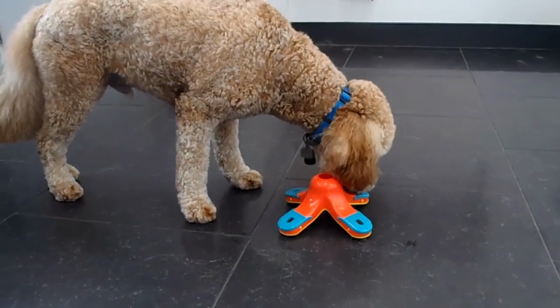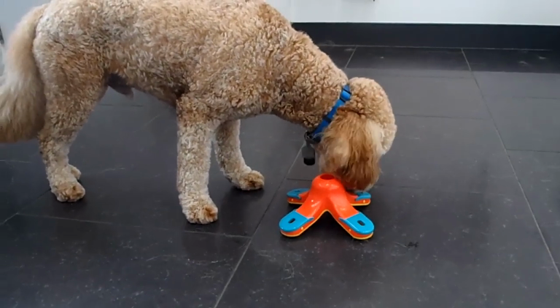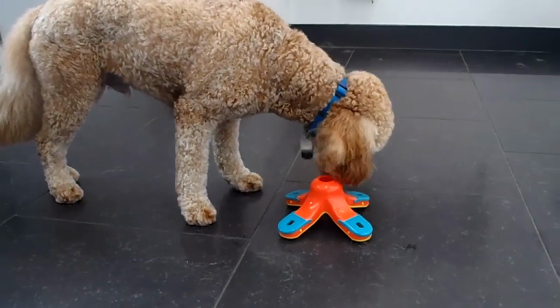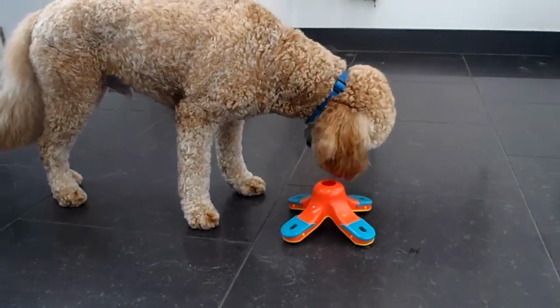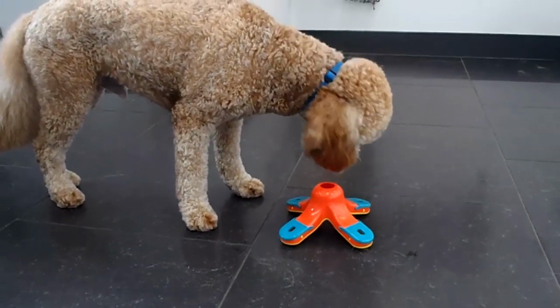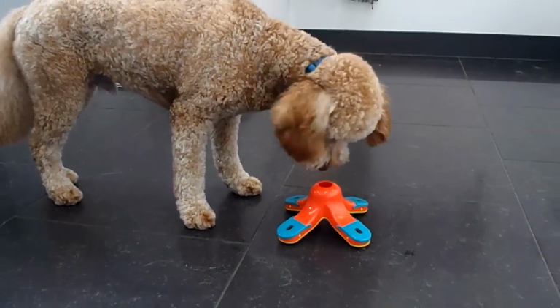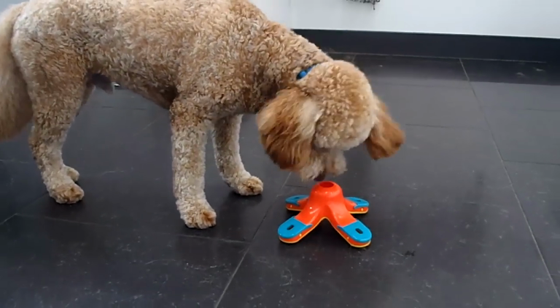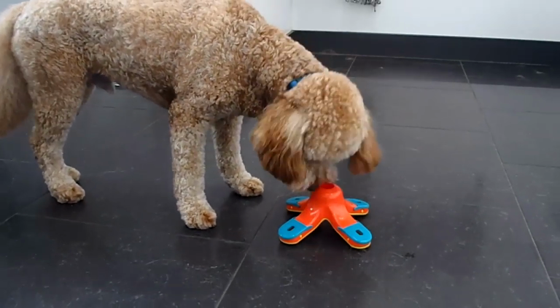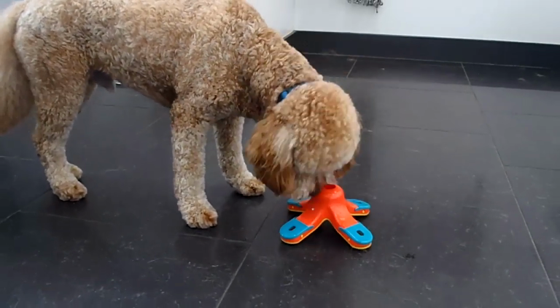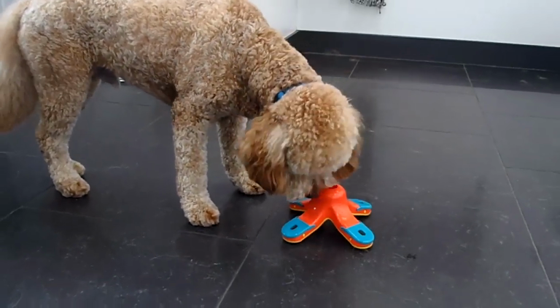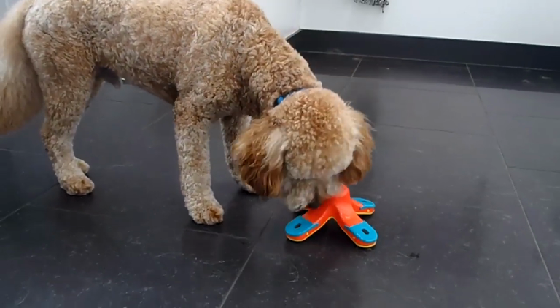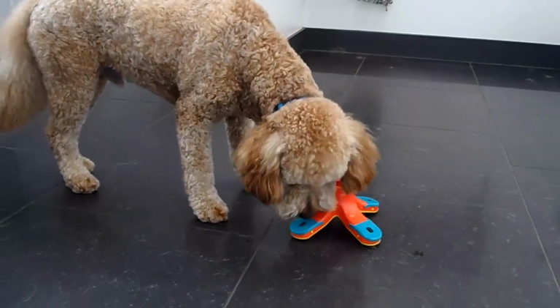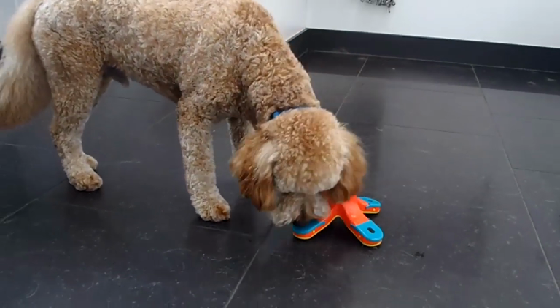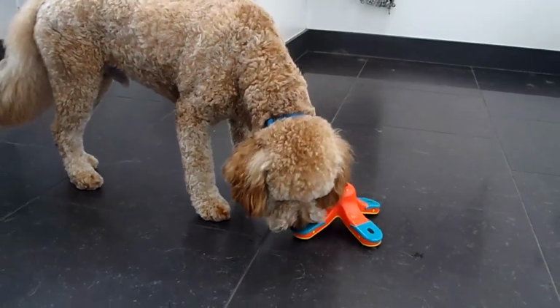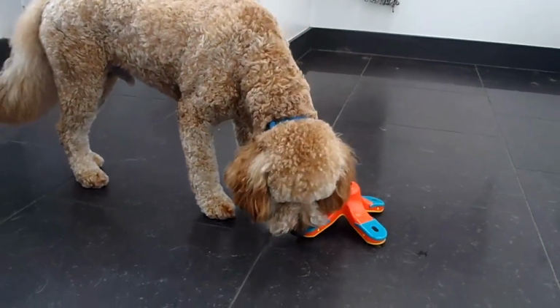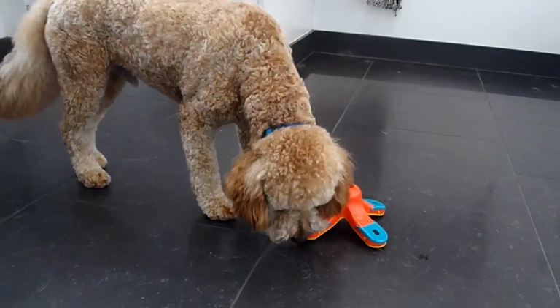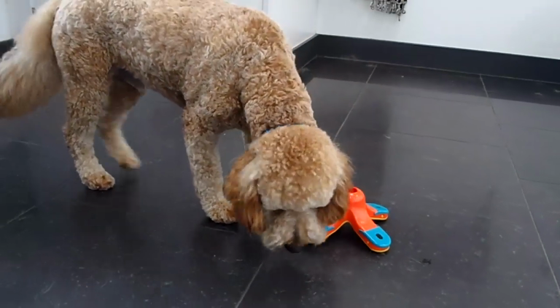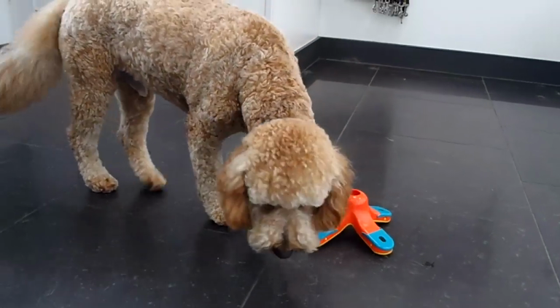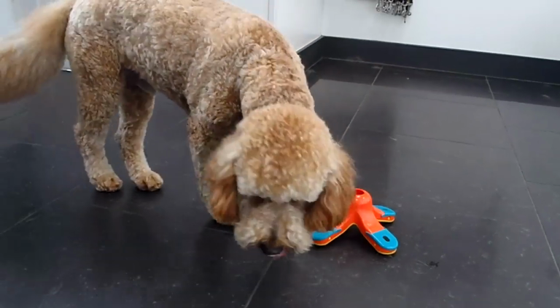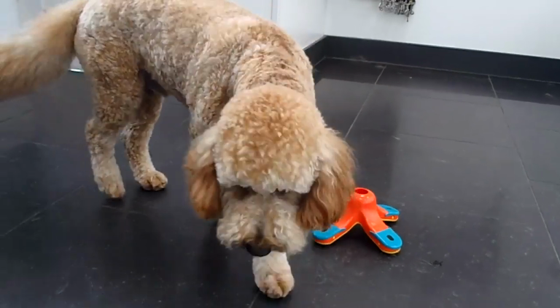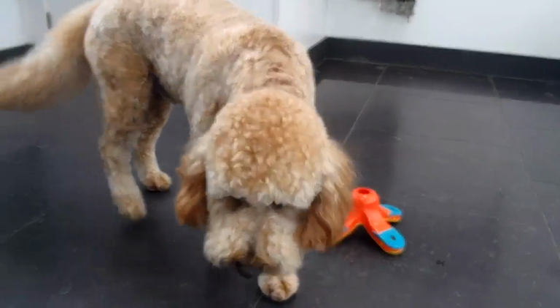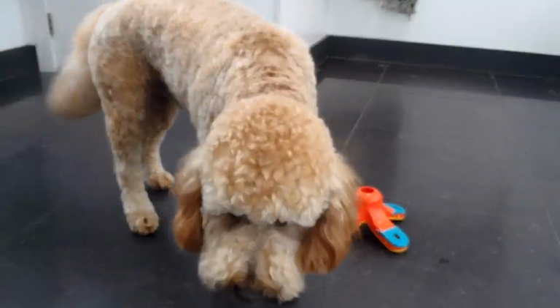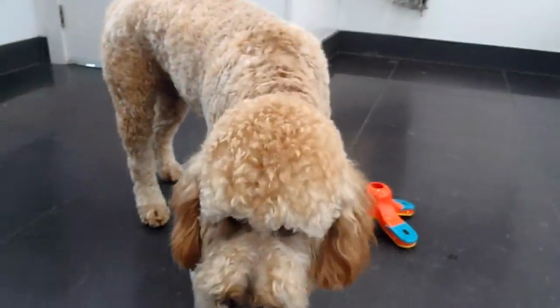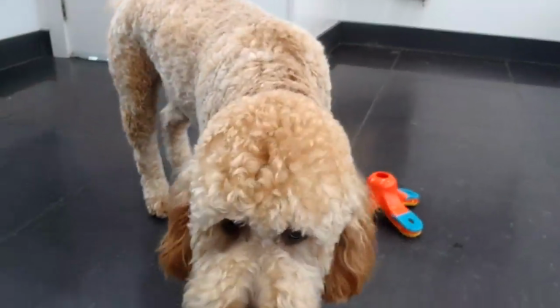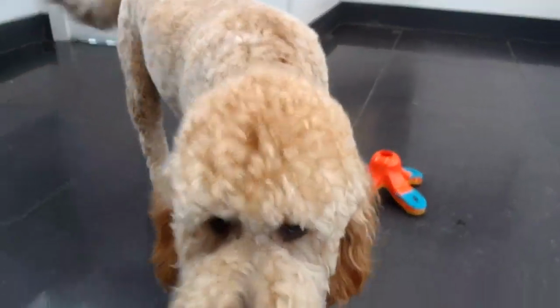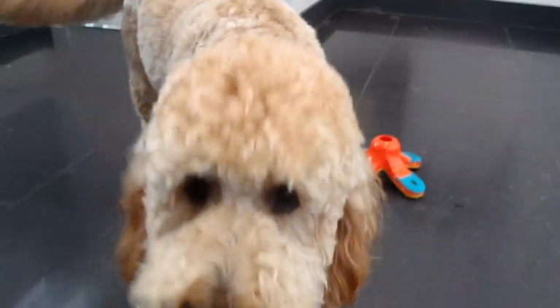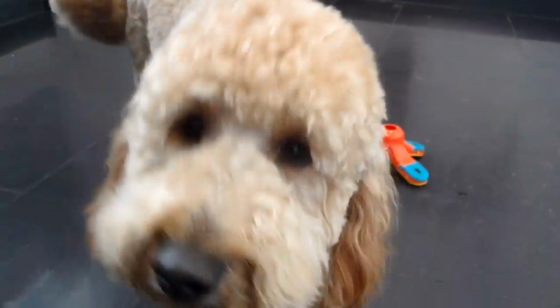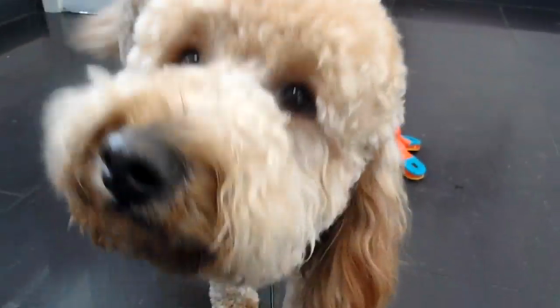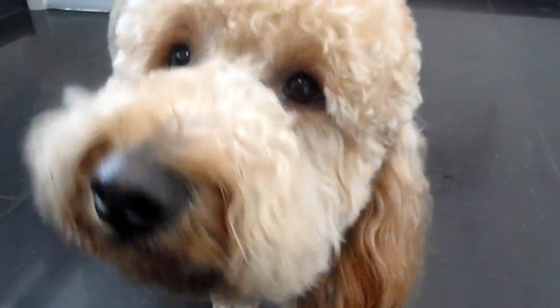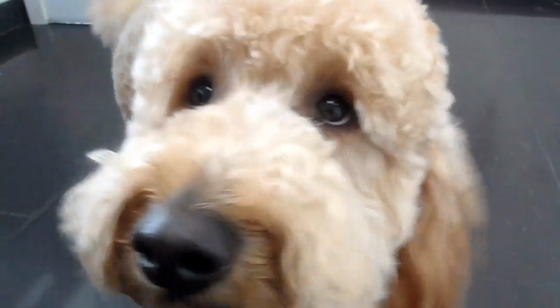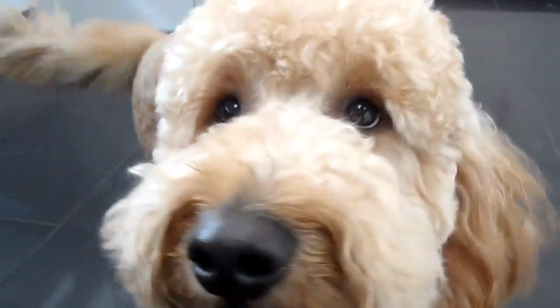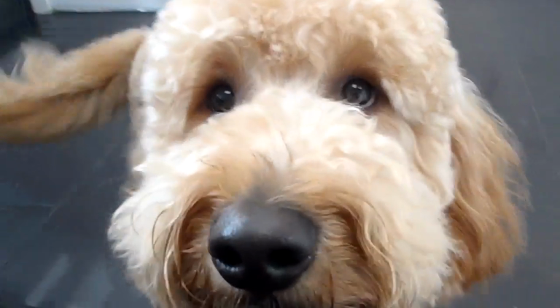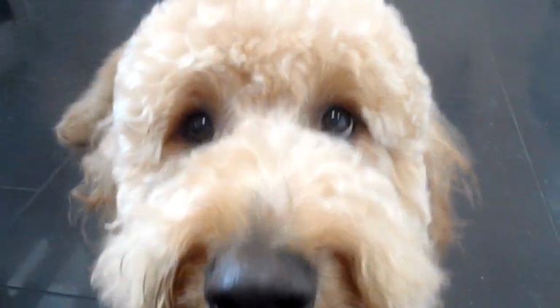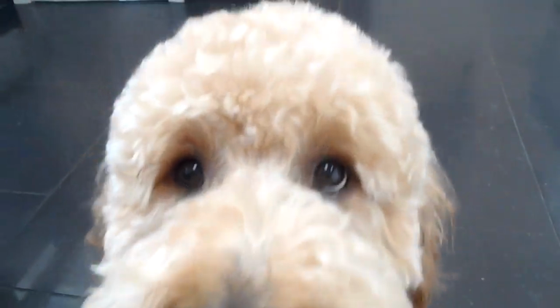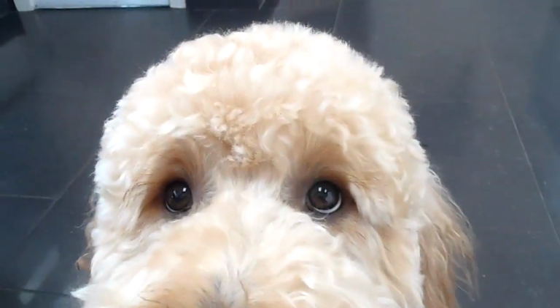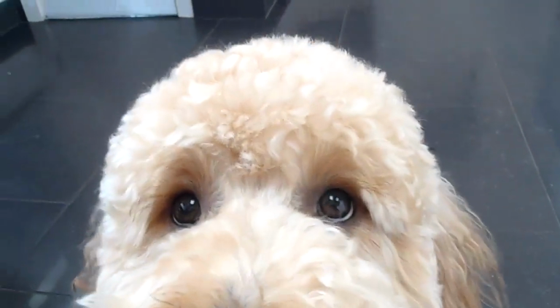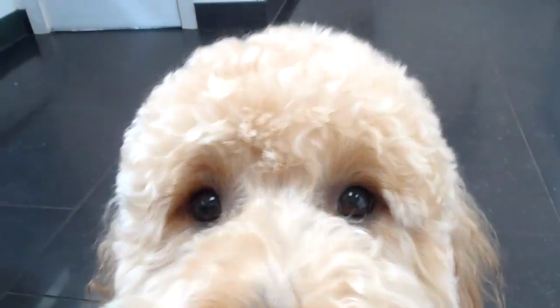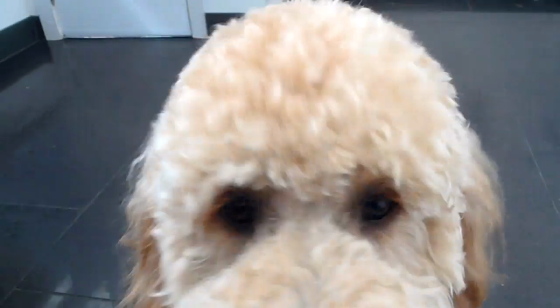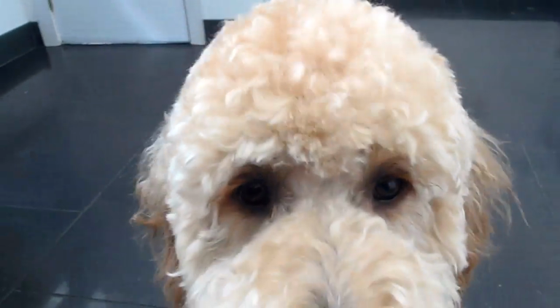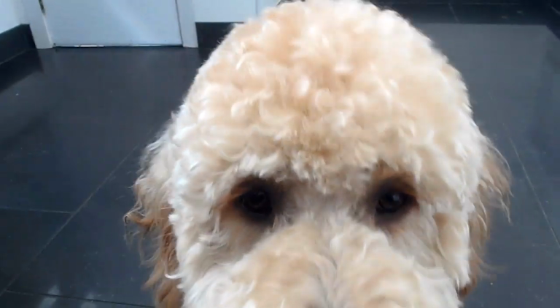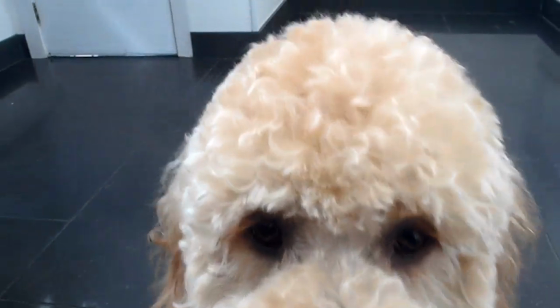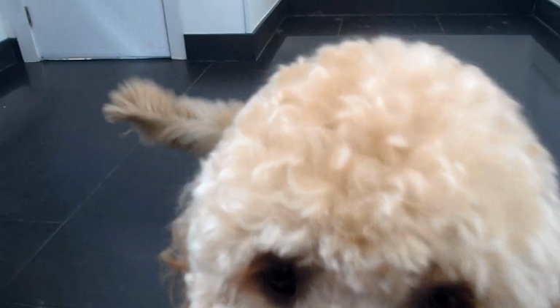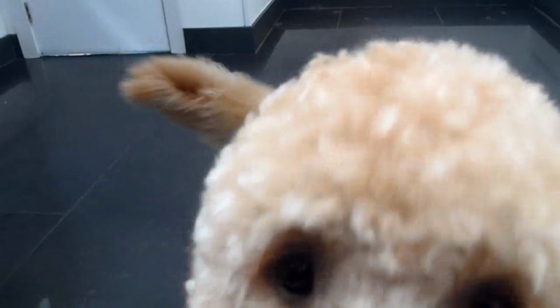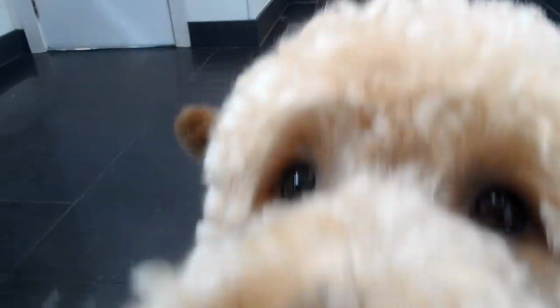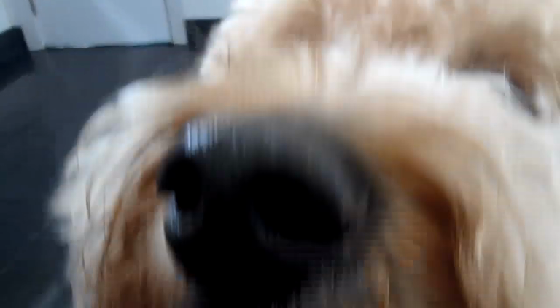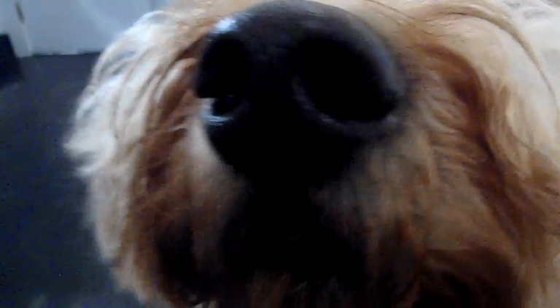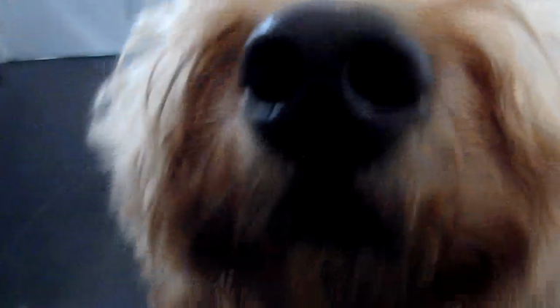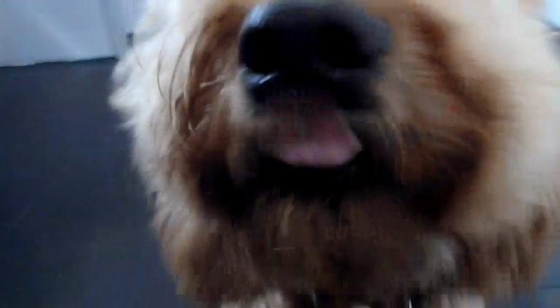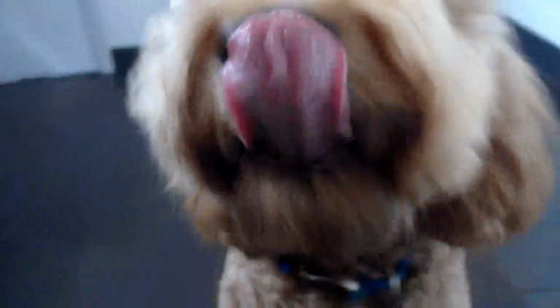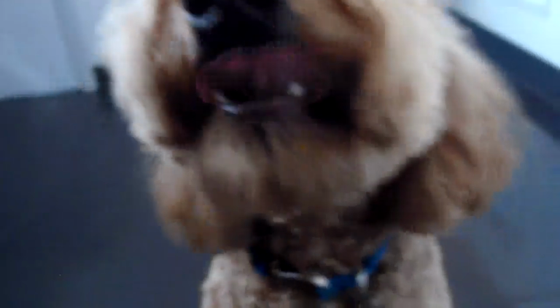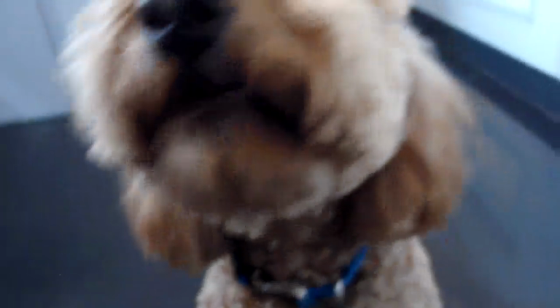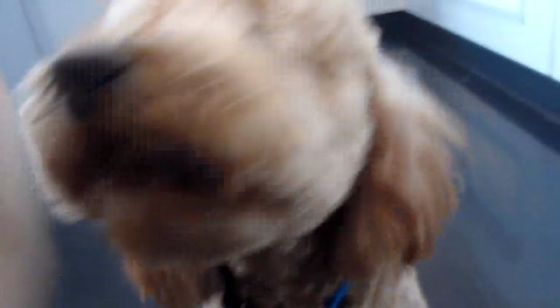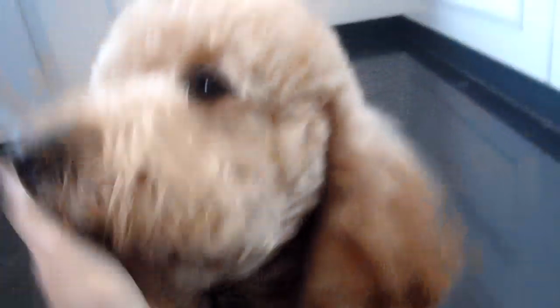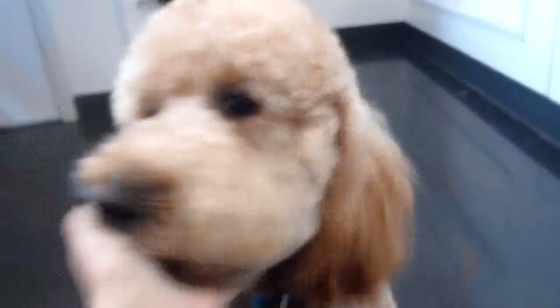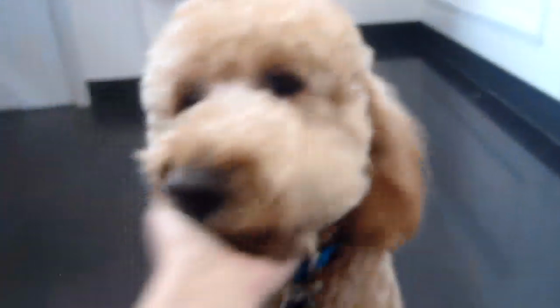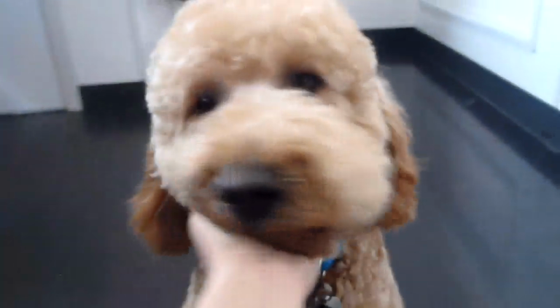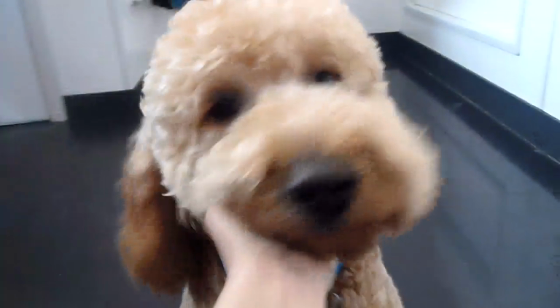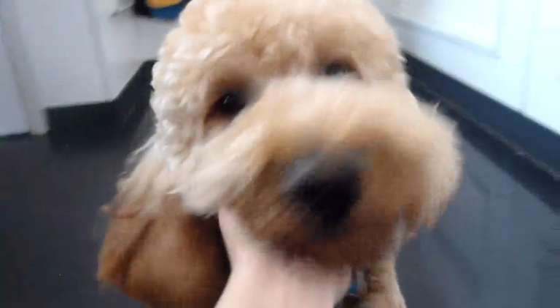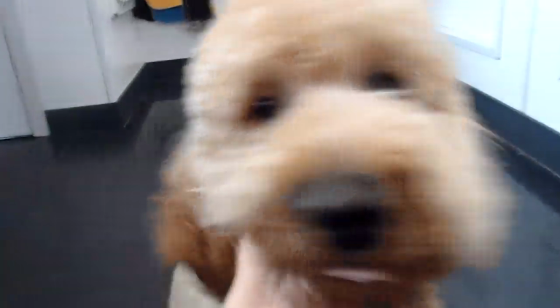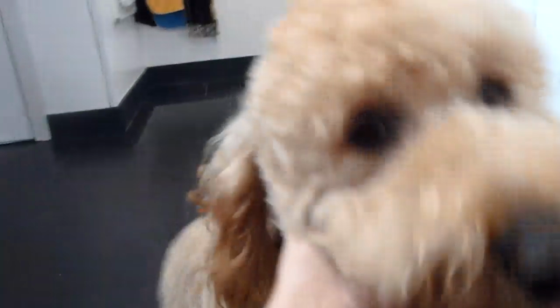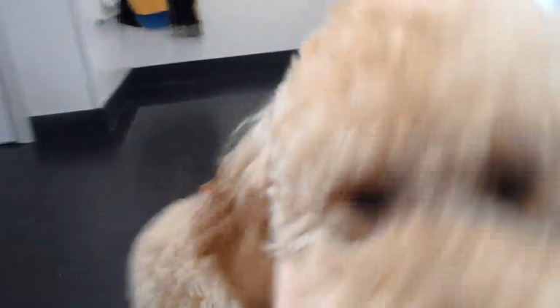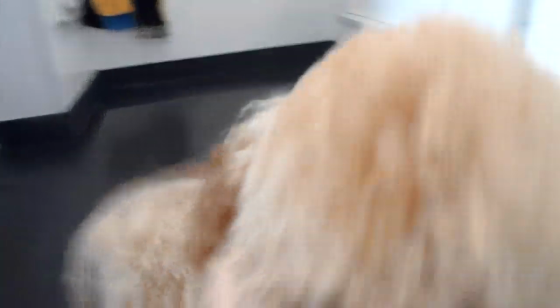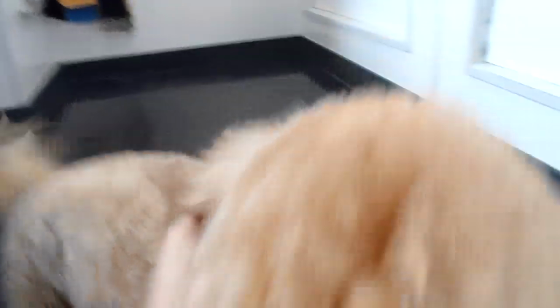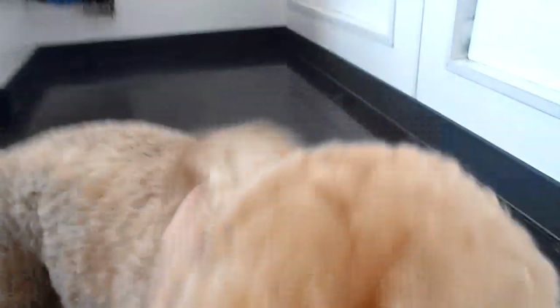Alright, Mr. Harry, I know that you're going to find all your treats in no time. I hope you enjoy the rest of your day at daycare. Bye now.